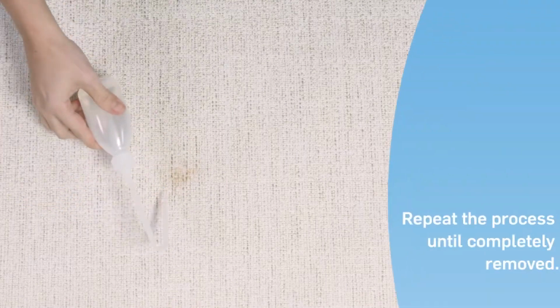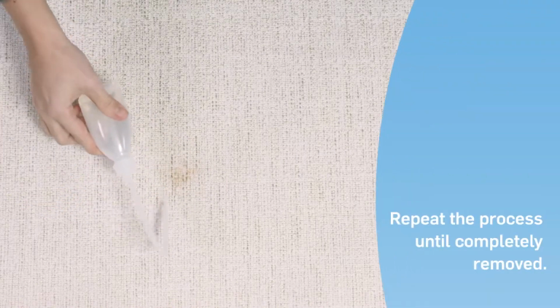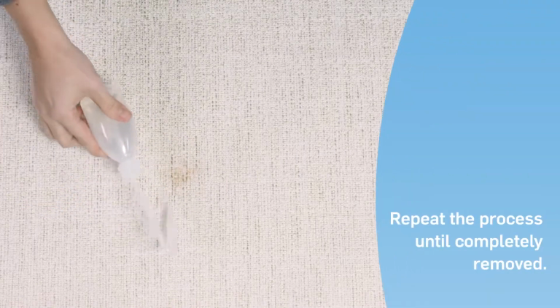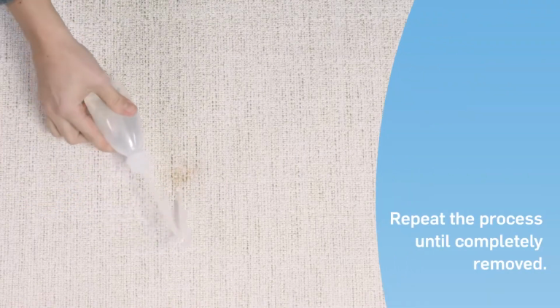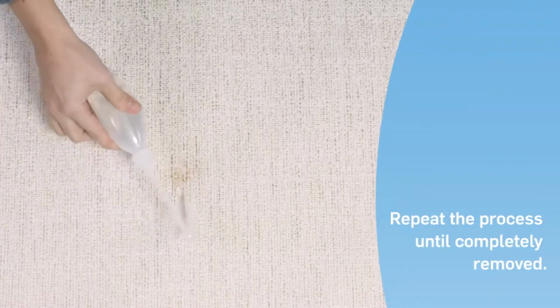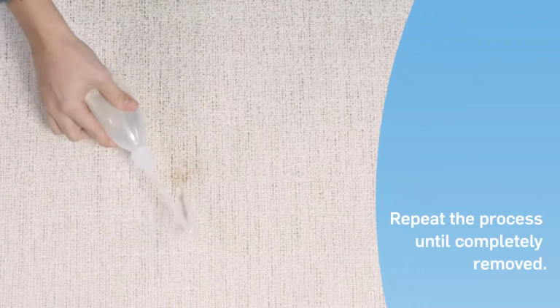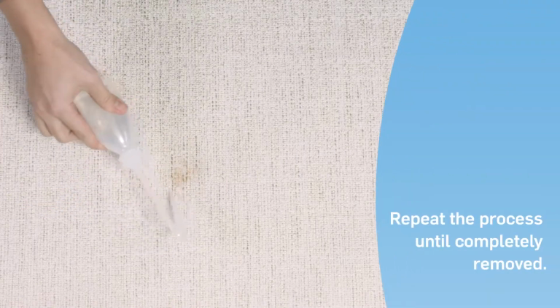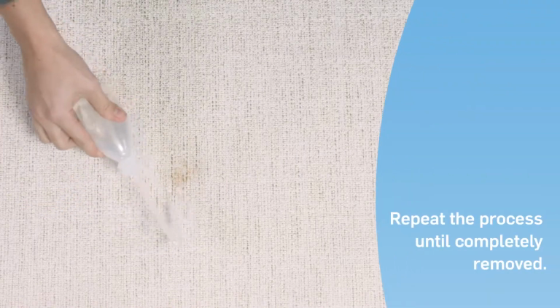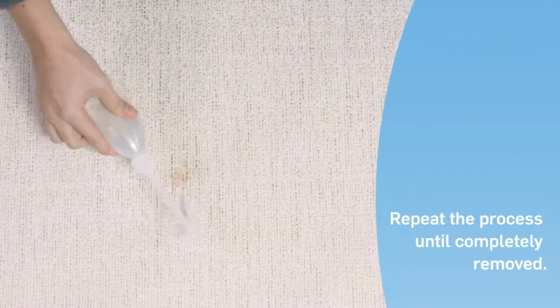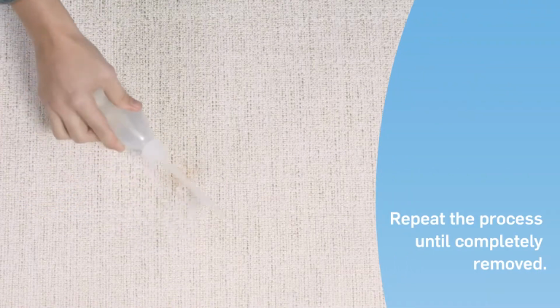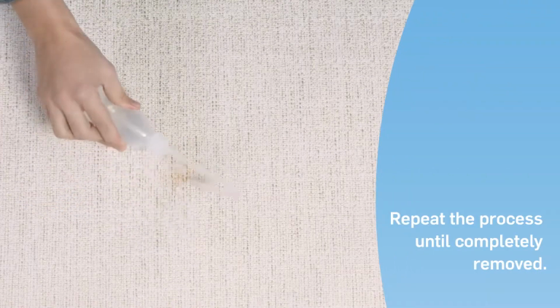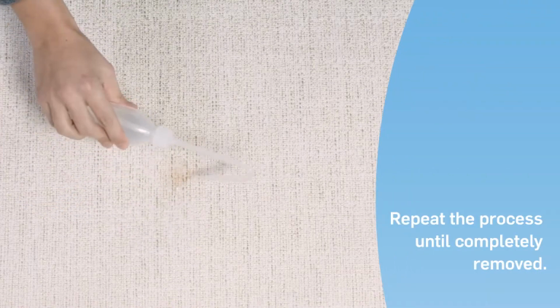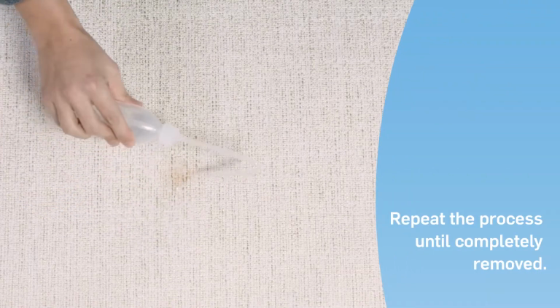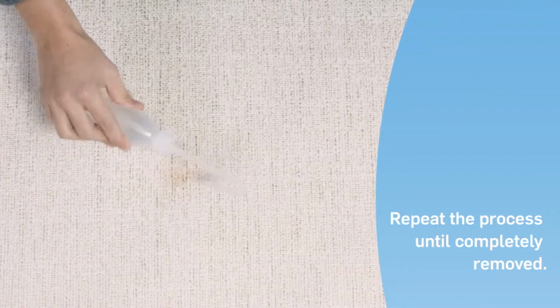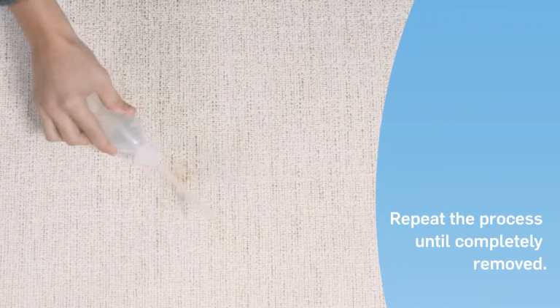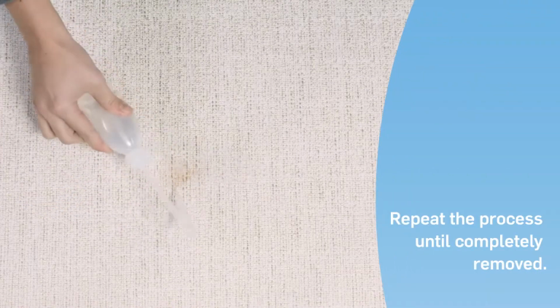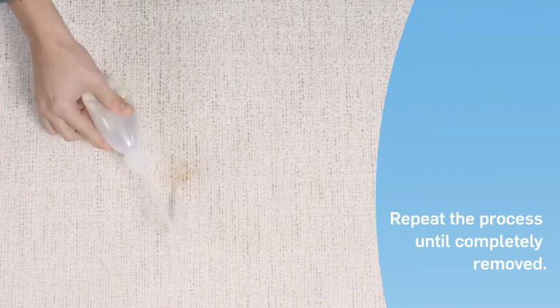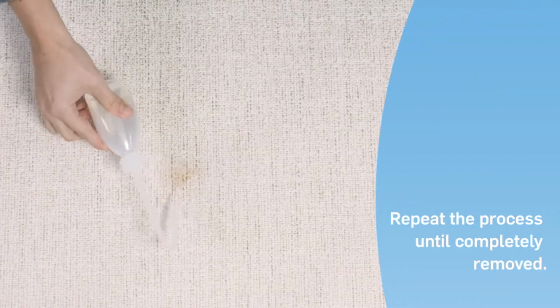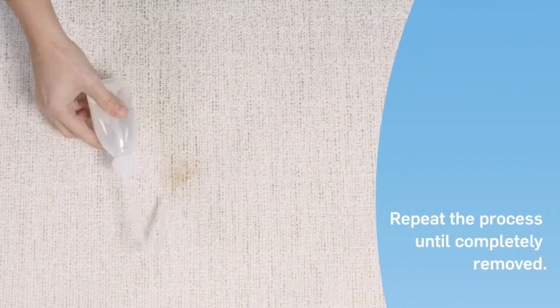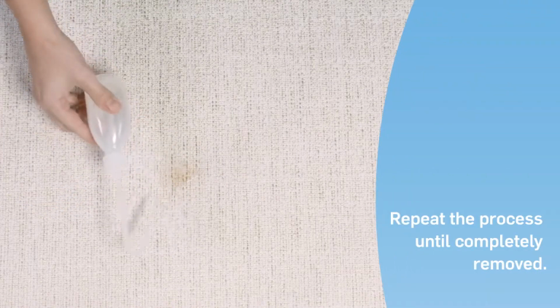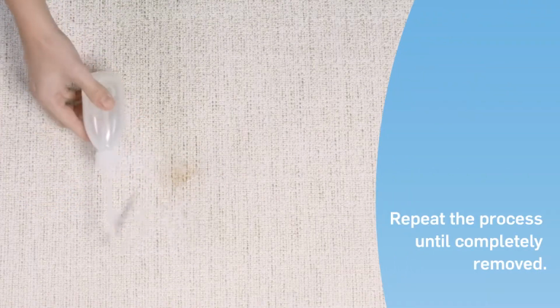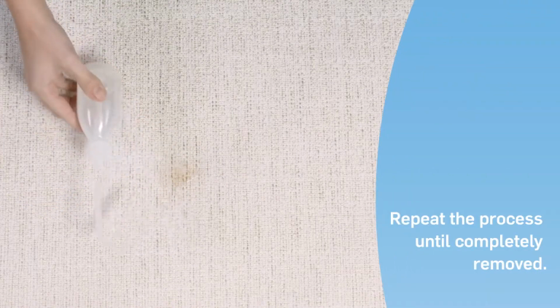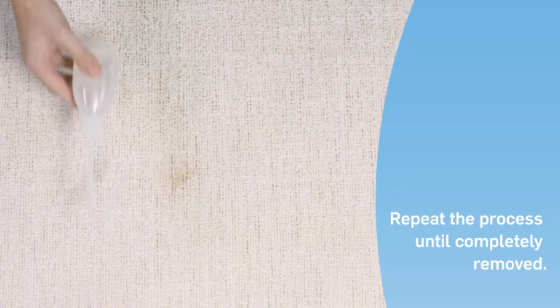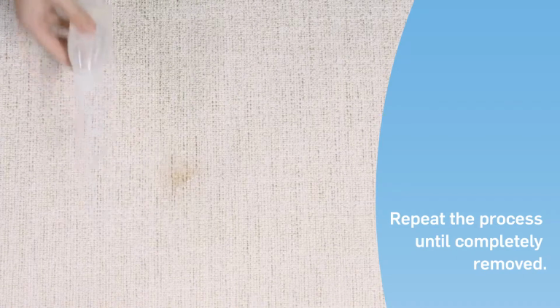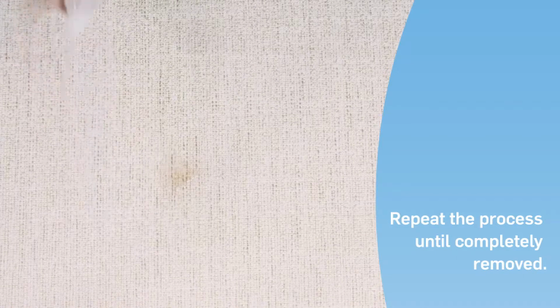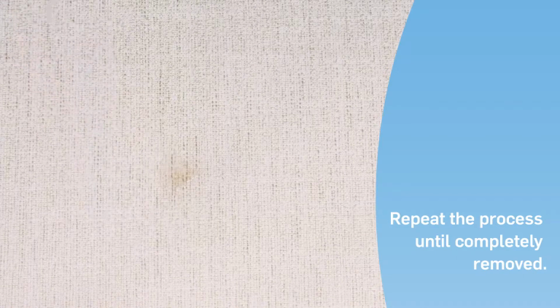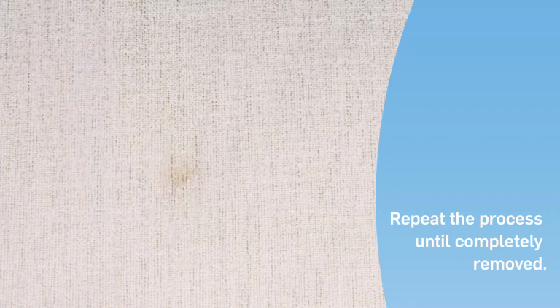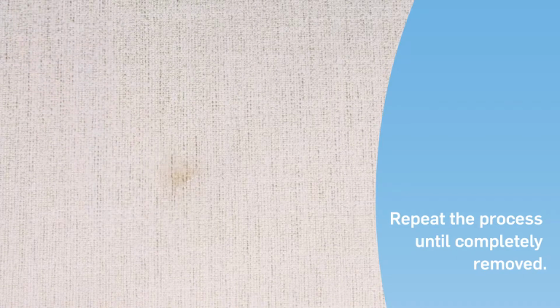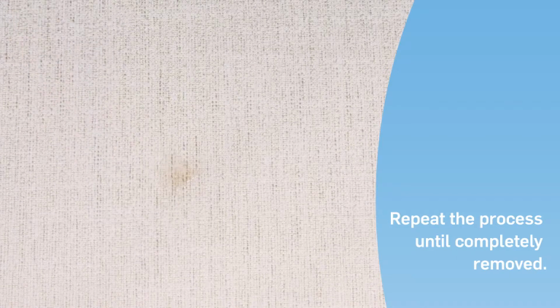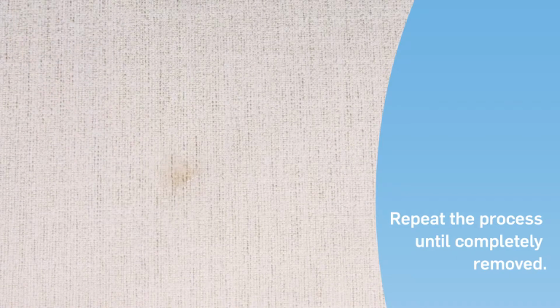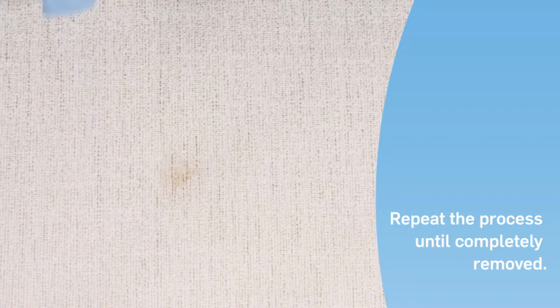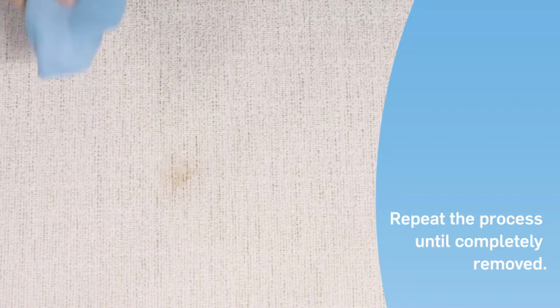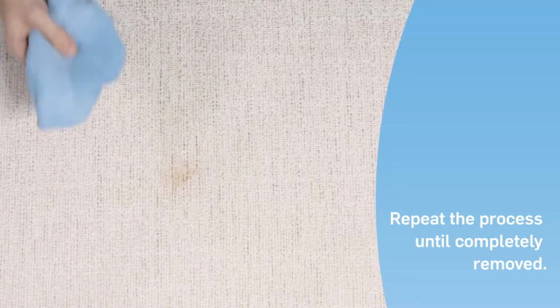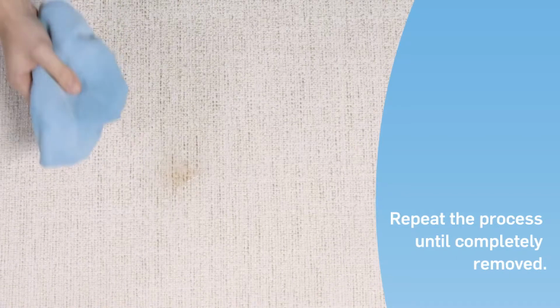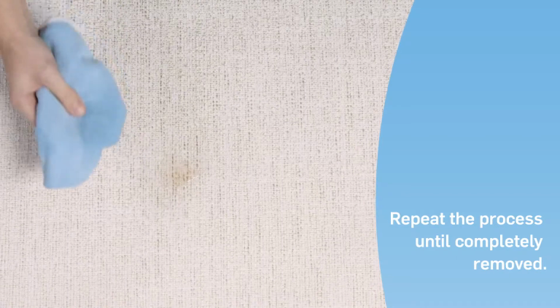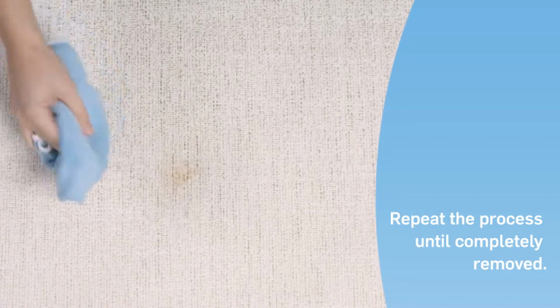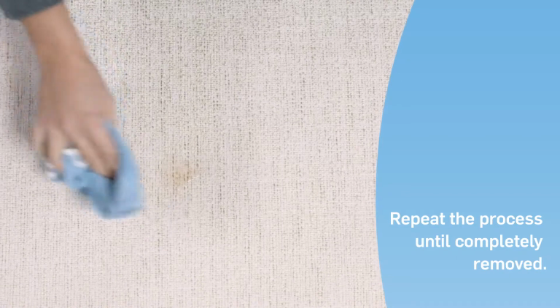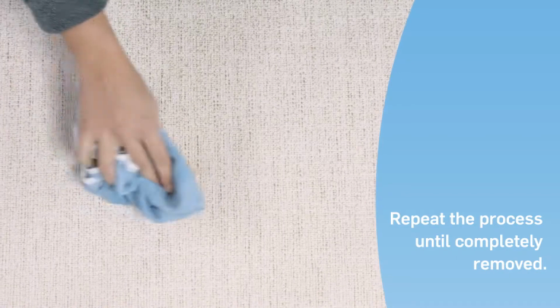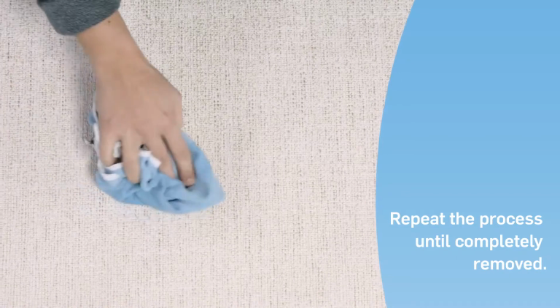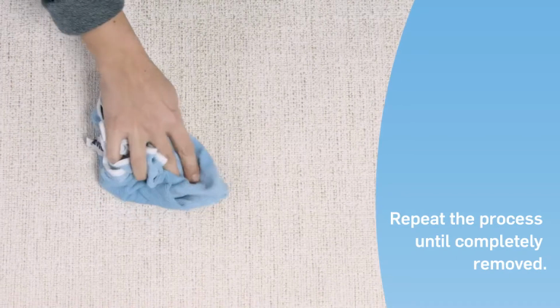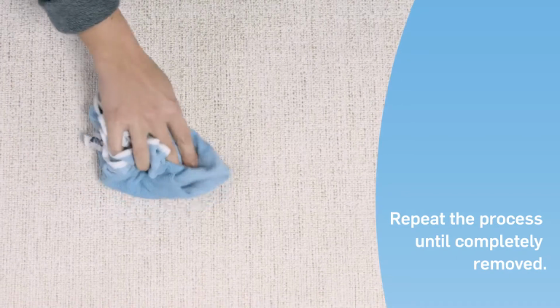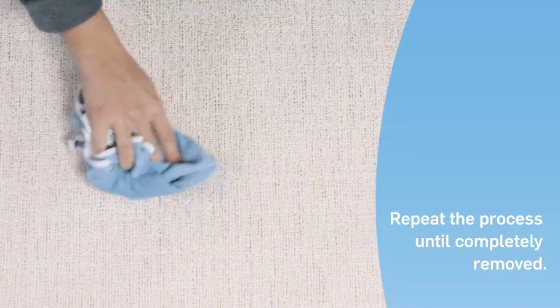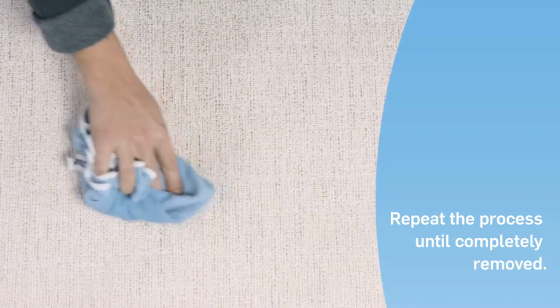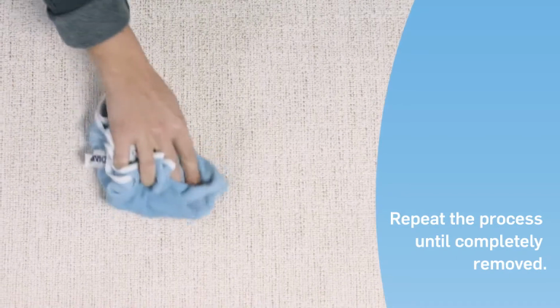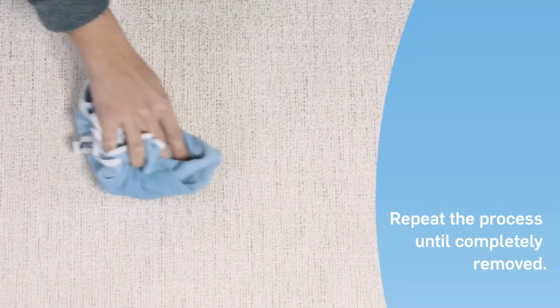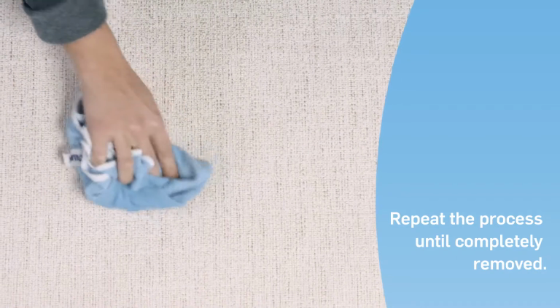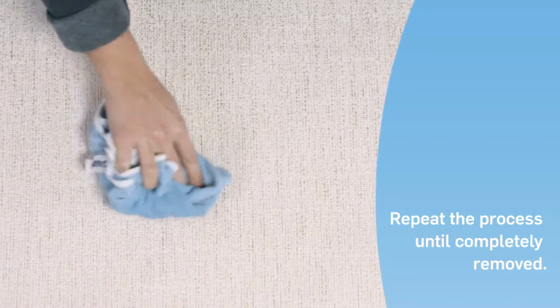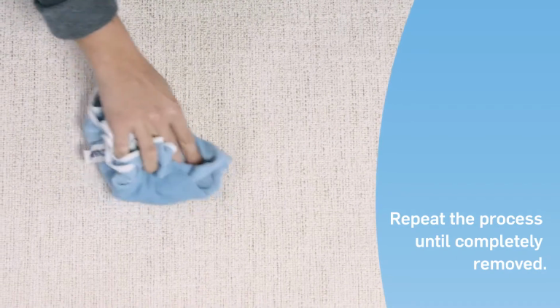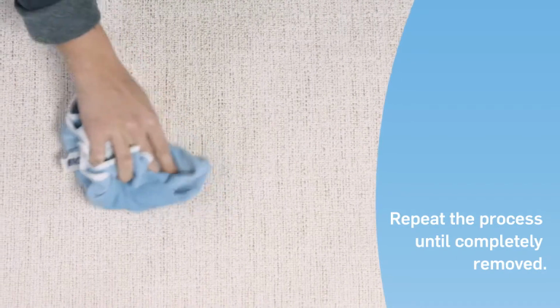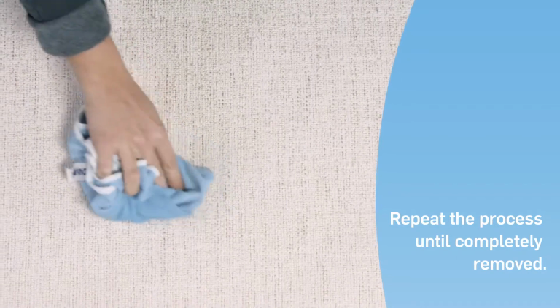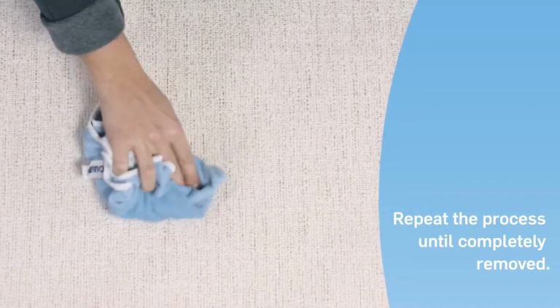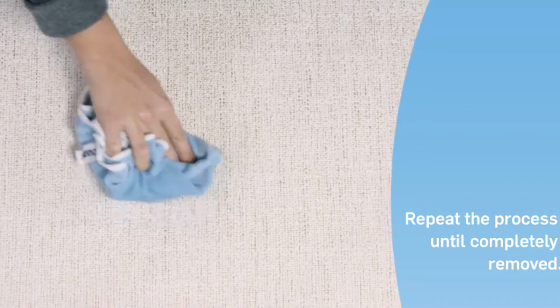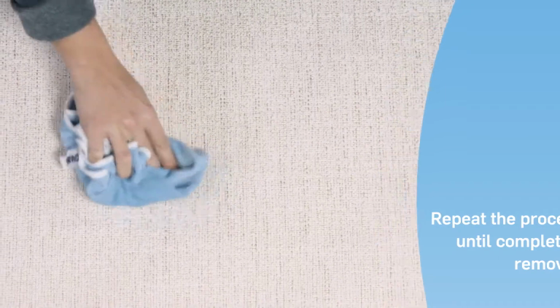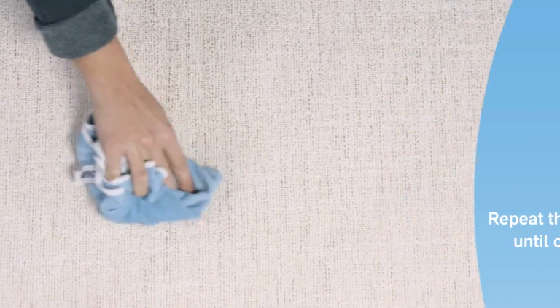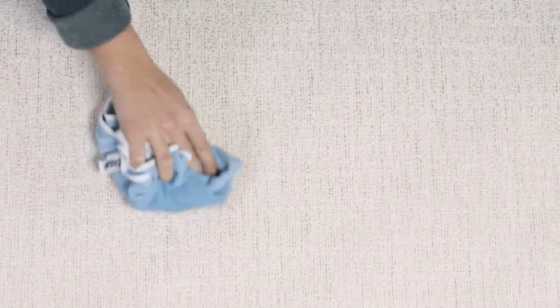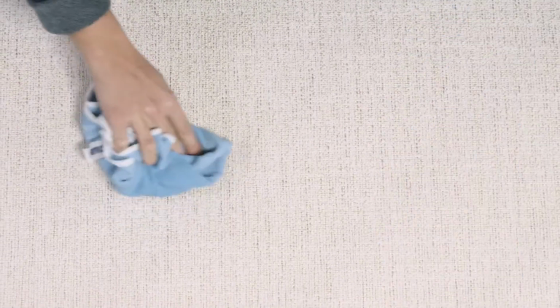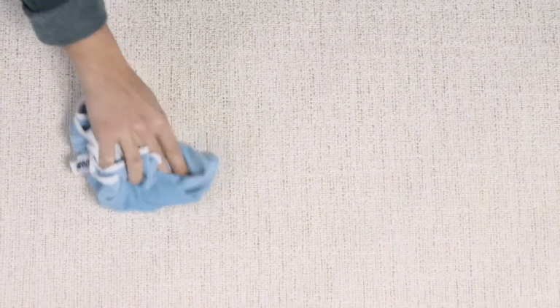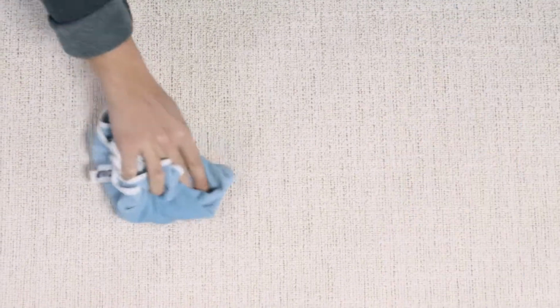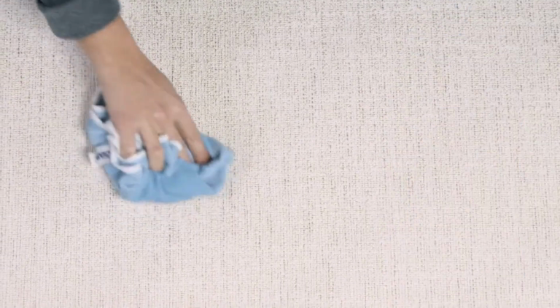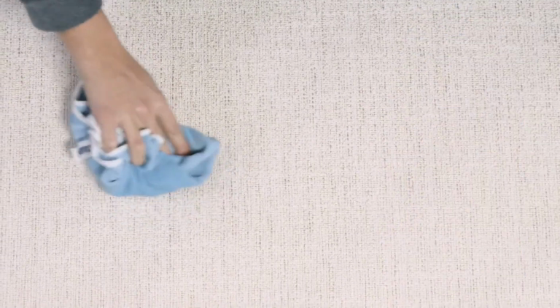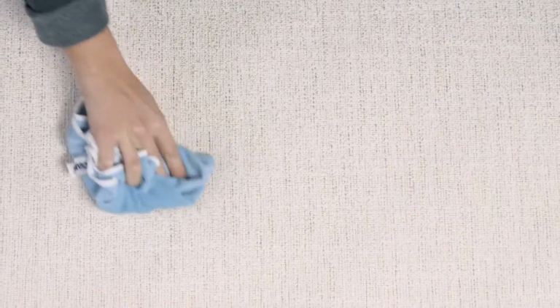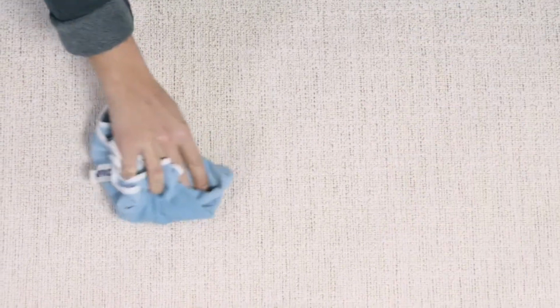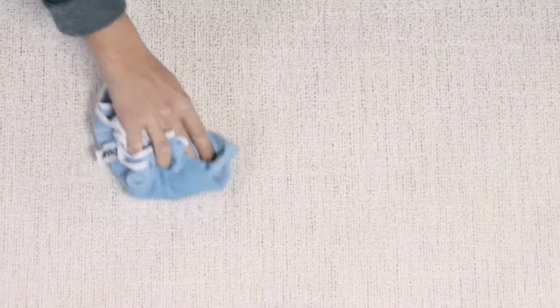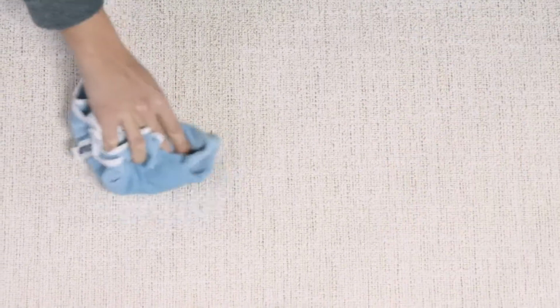Depending on the intensity of the stain, you may need to repeat the process a couple of times until the stain is completely removed.